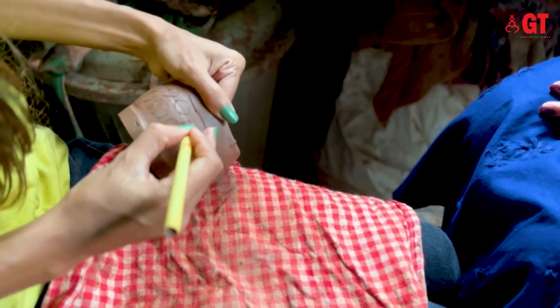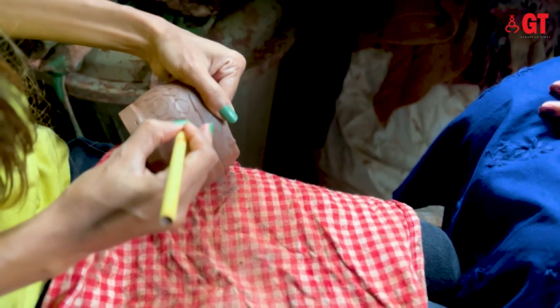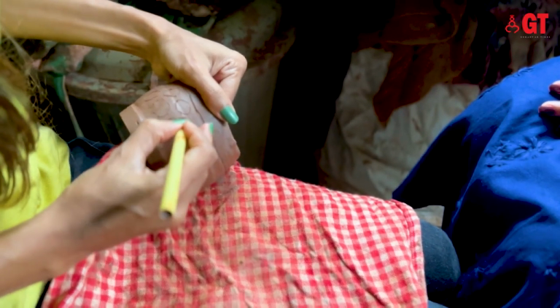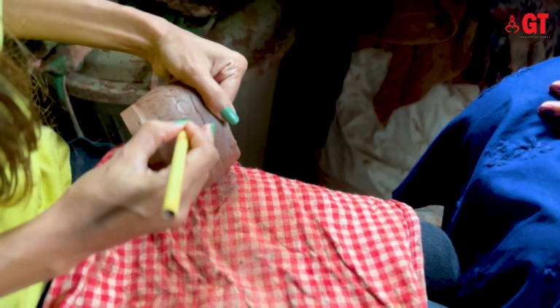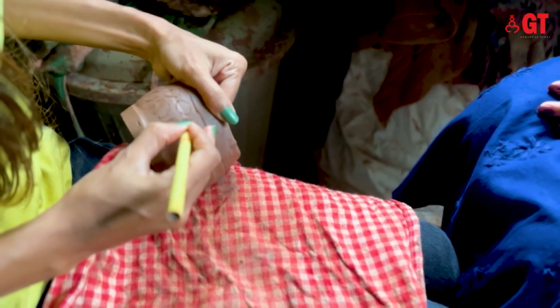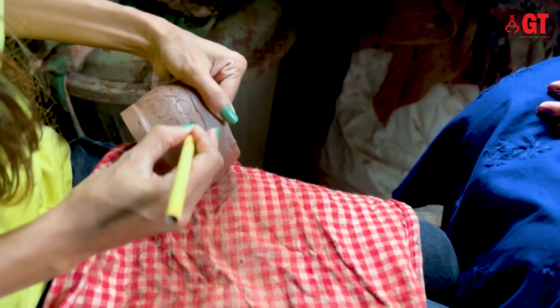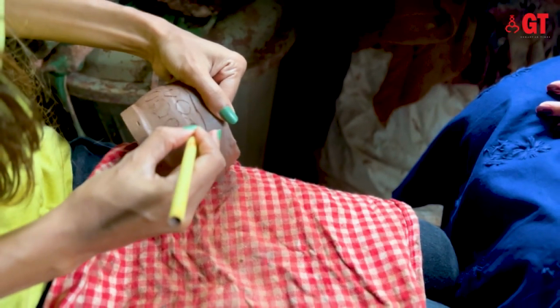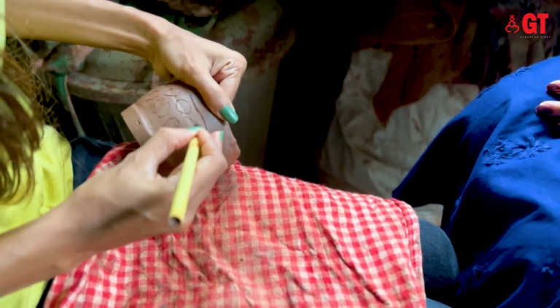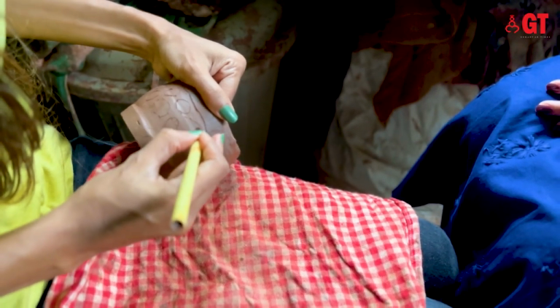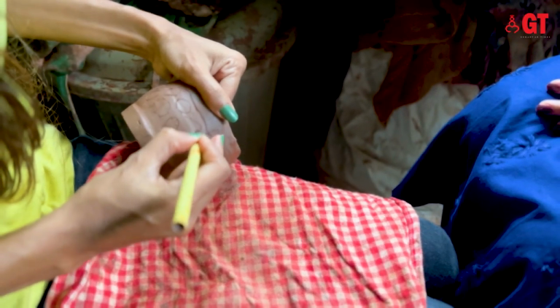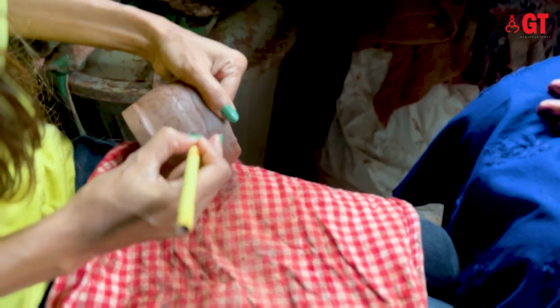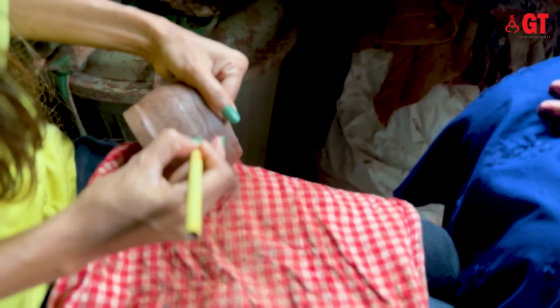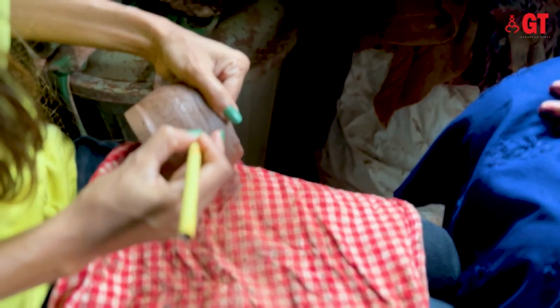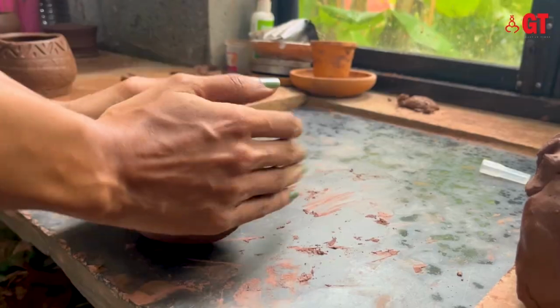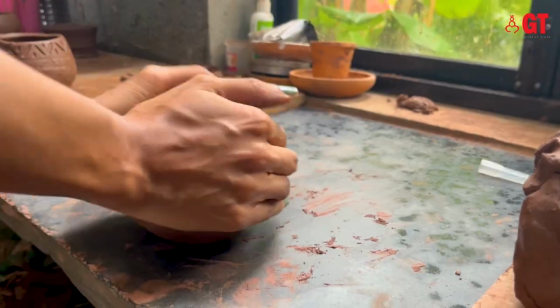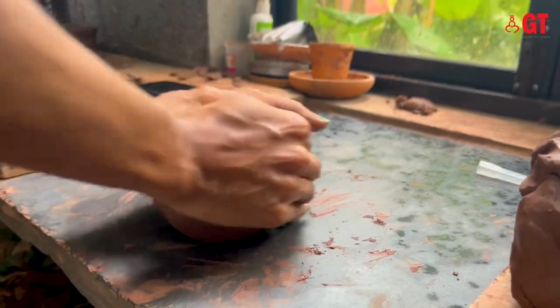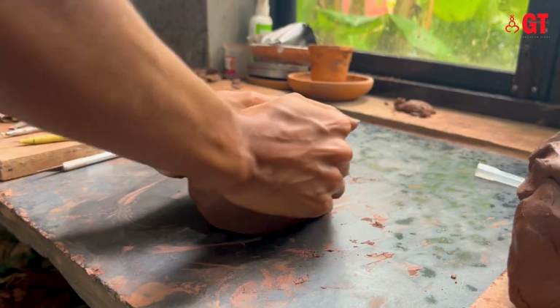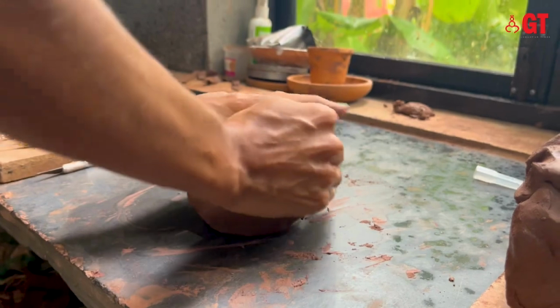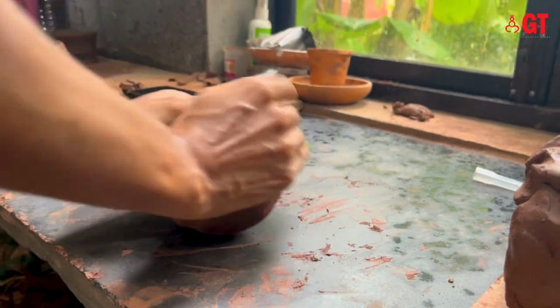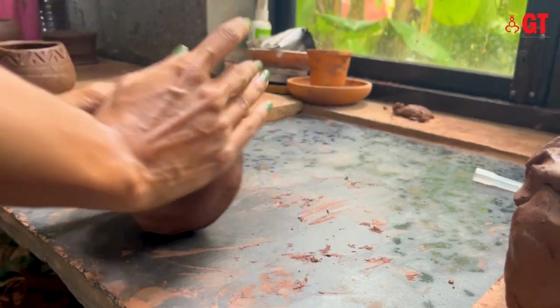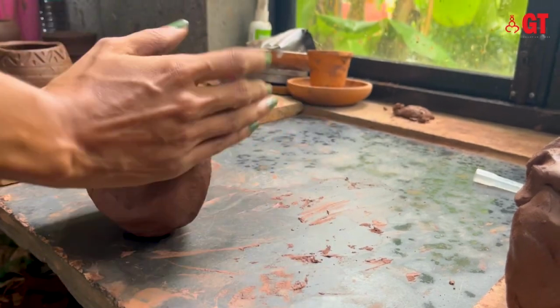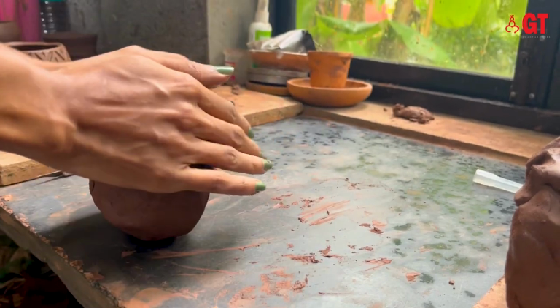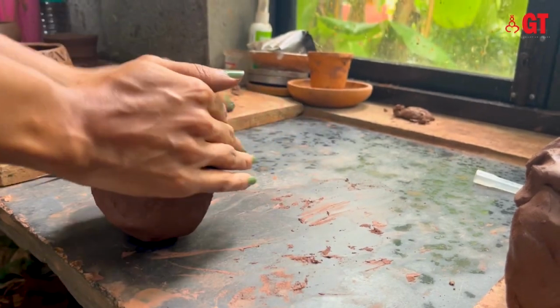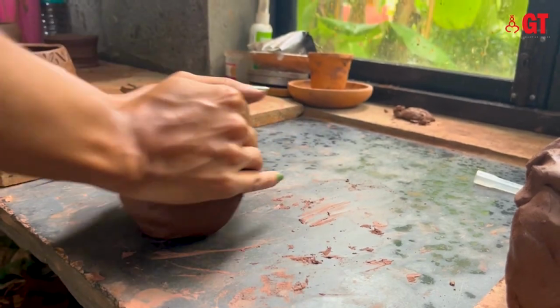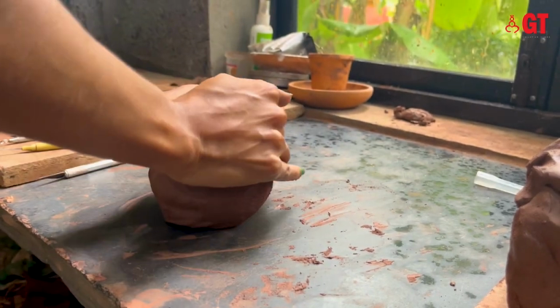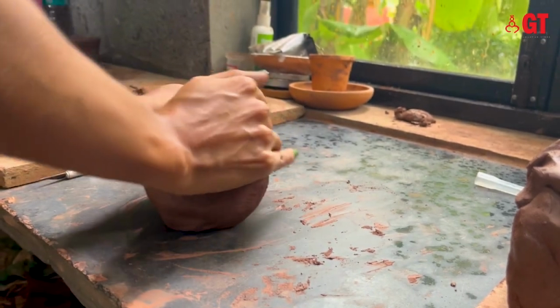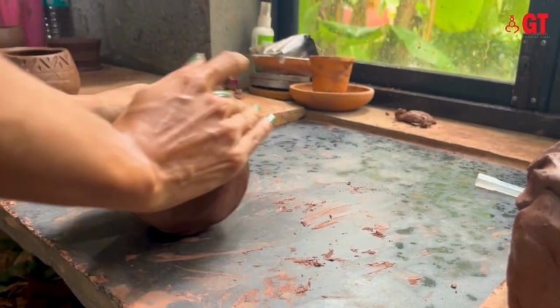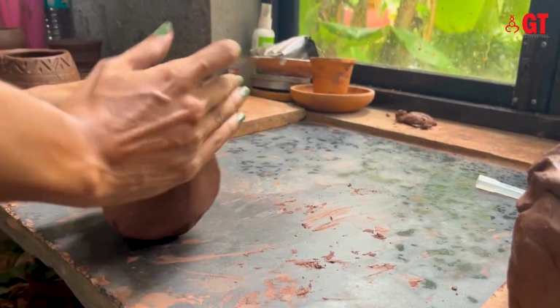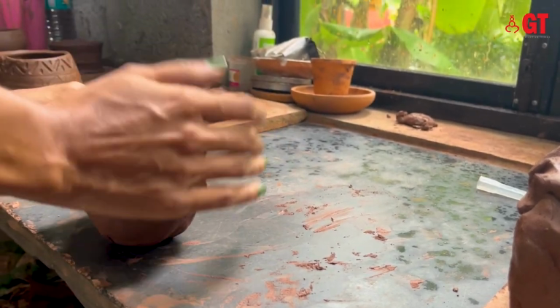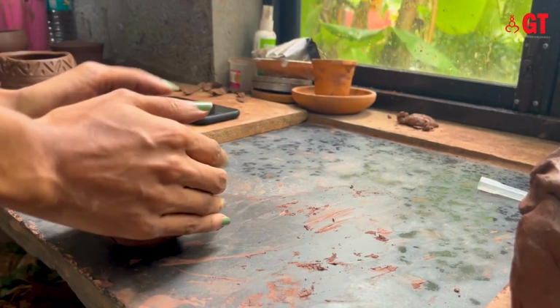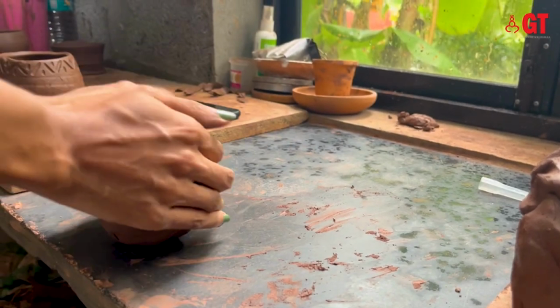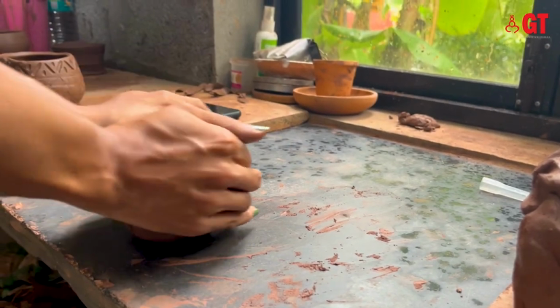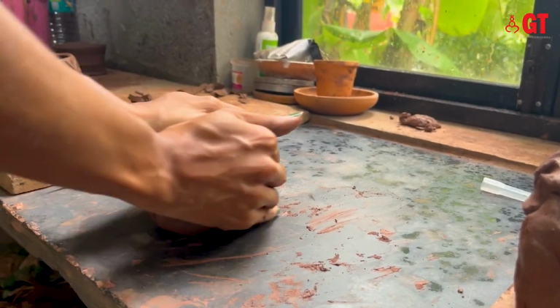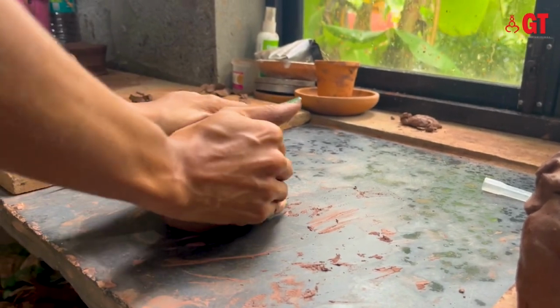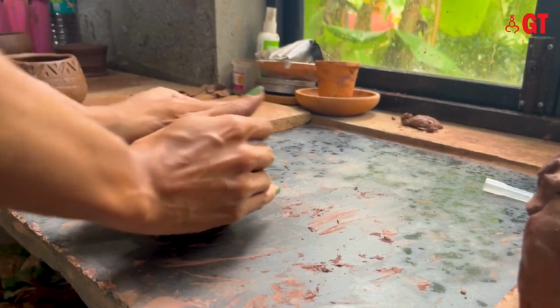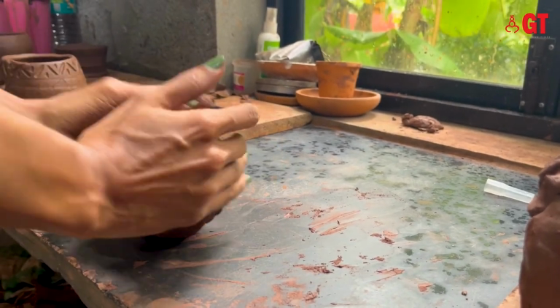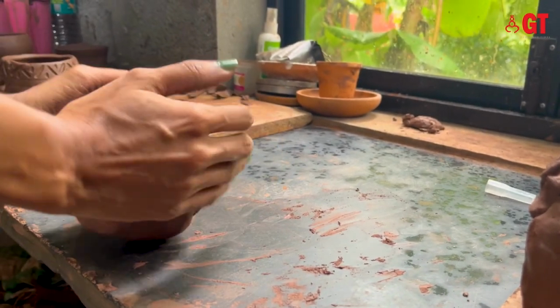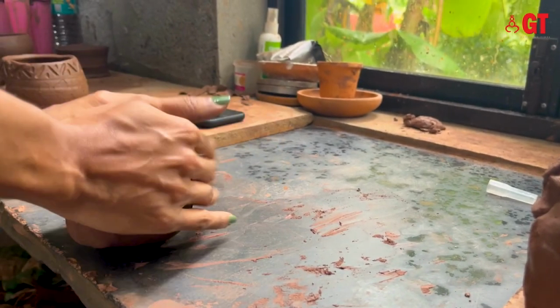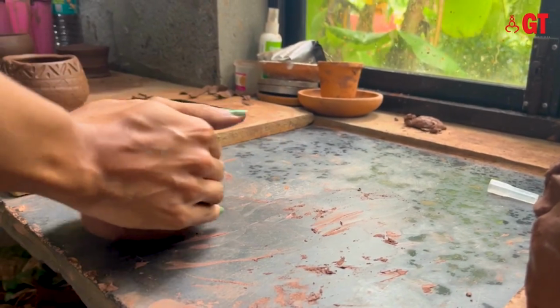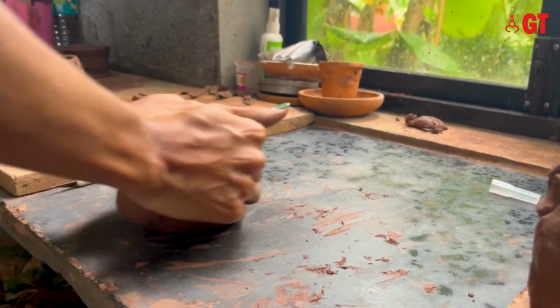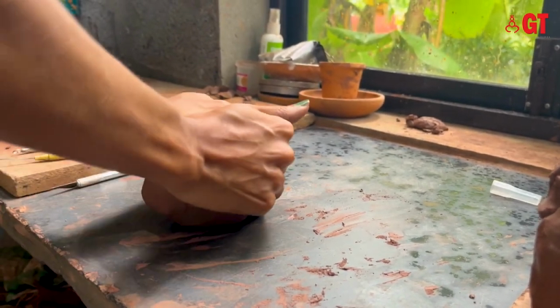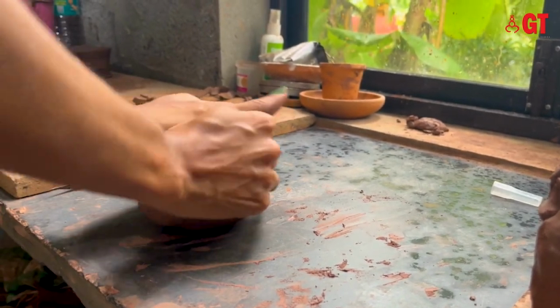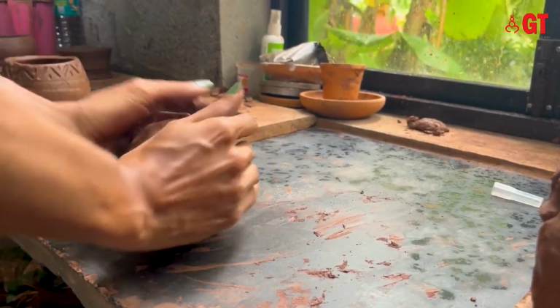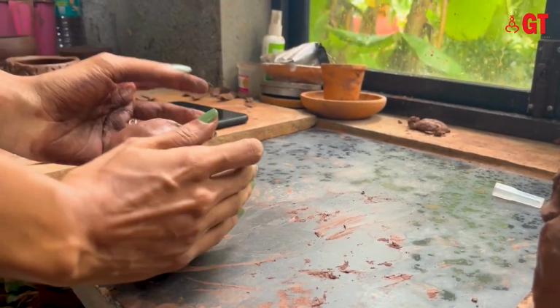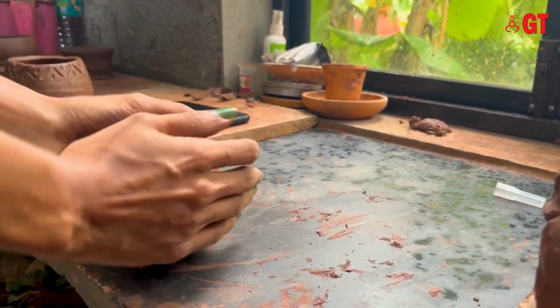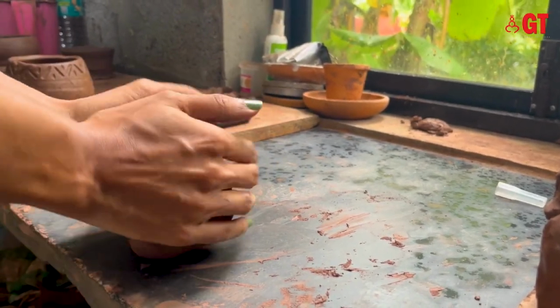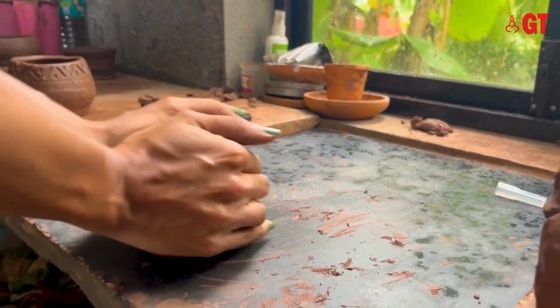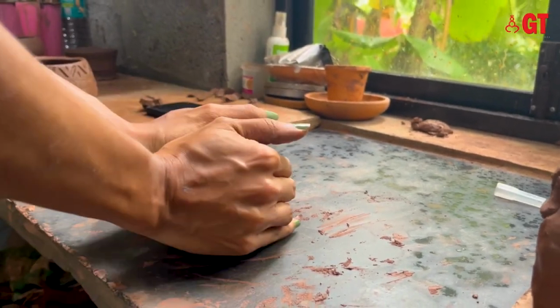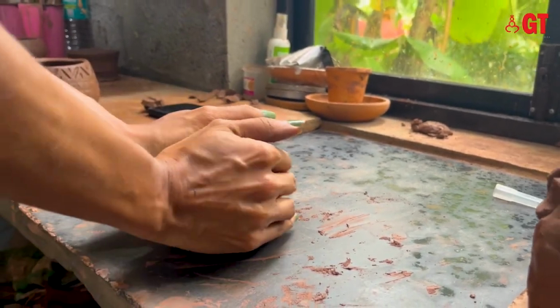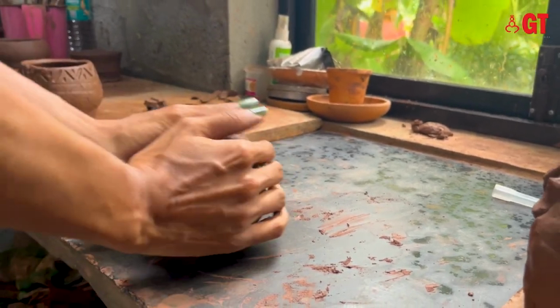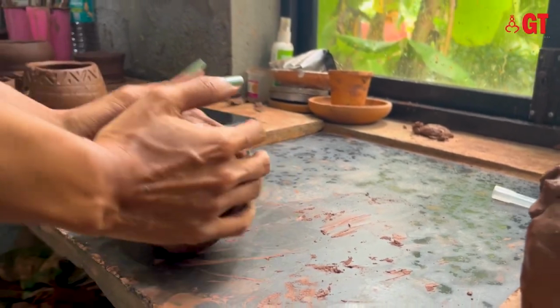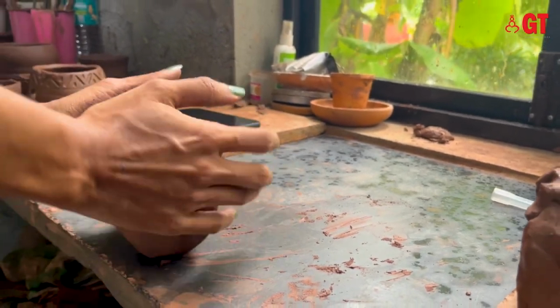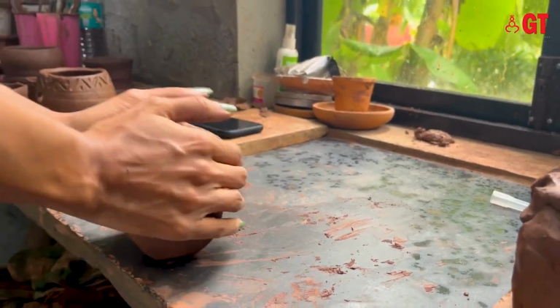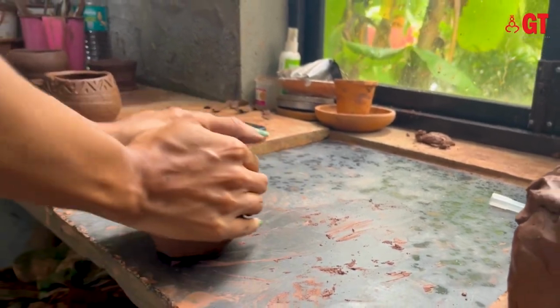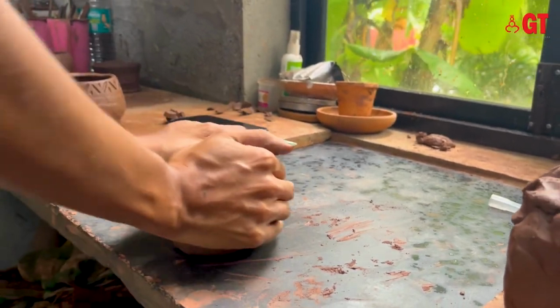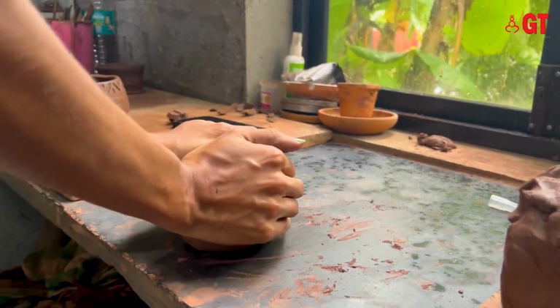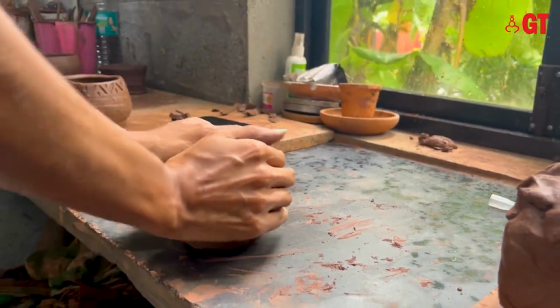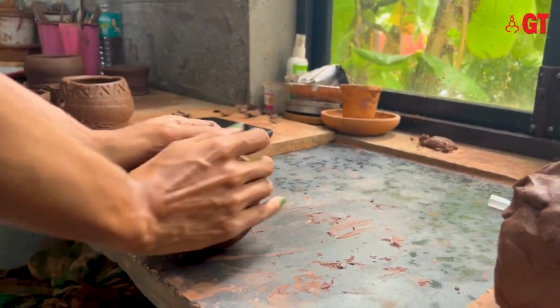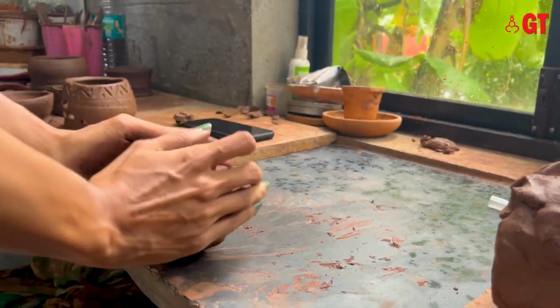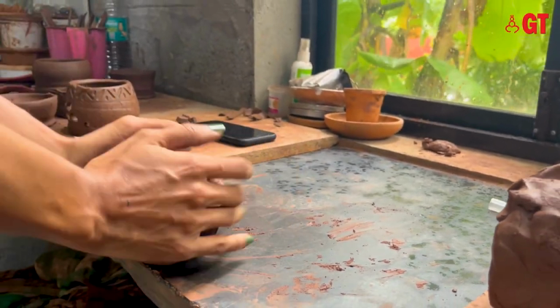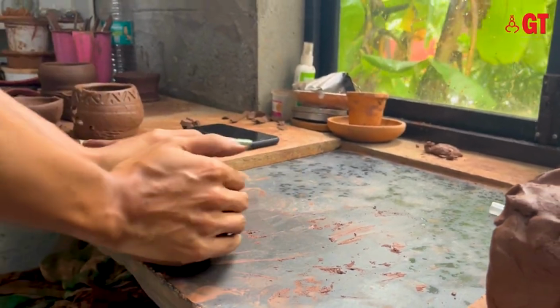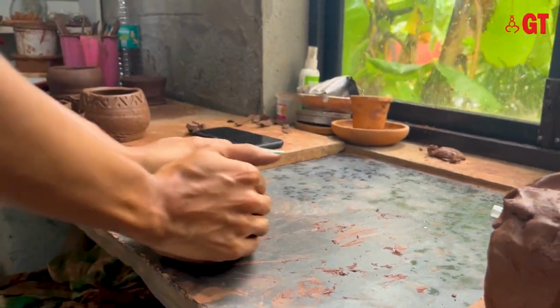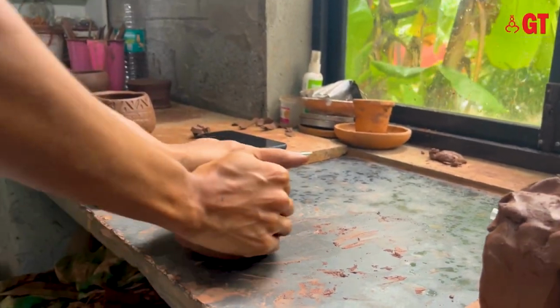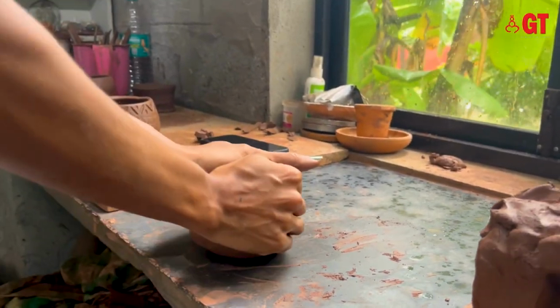Now that we have seen how the carve work and detailing is done, let's go back to the beginning and find out how the clay is moulded from scratch.